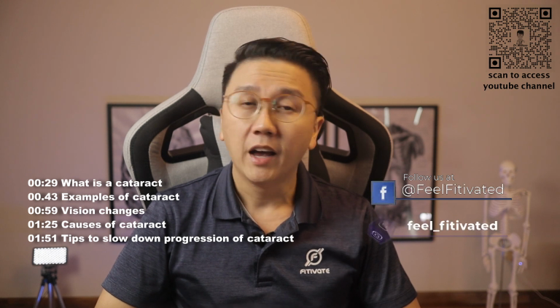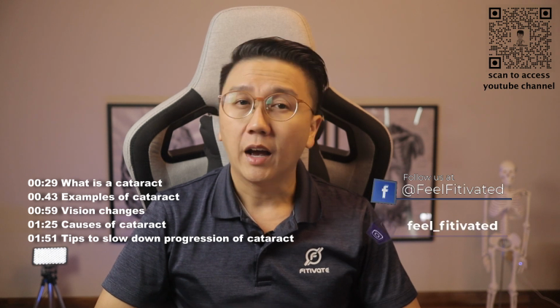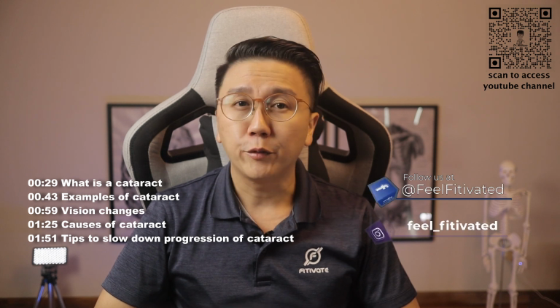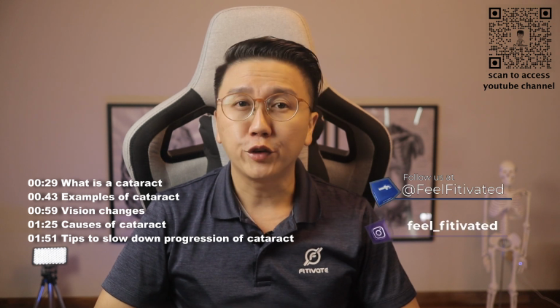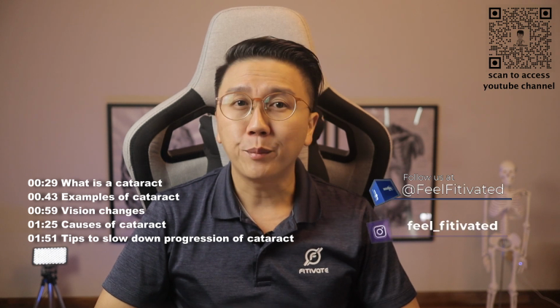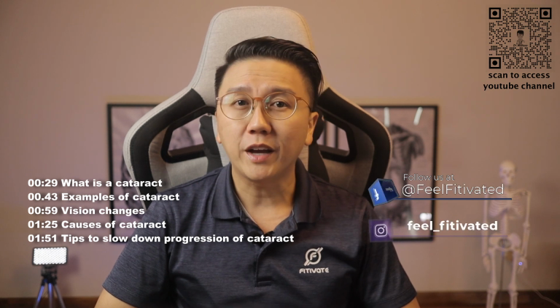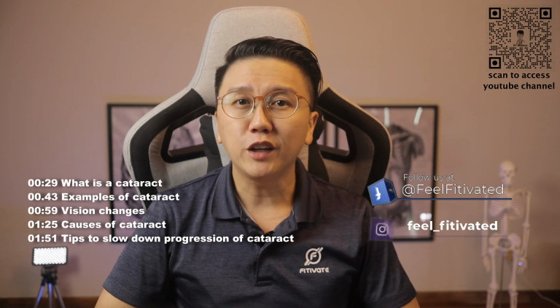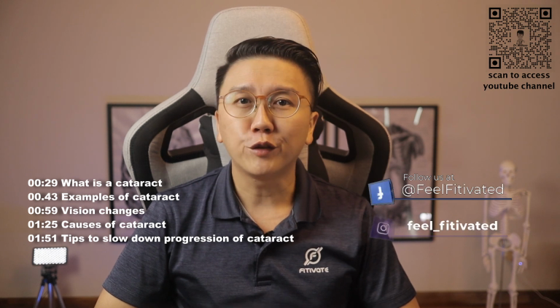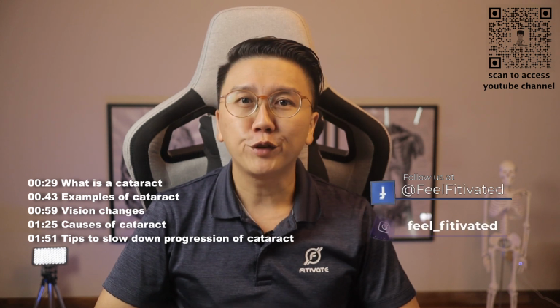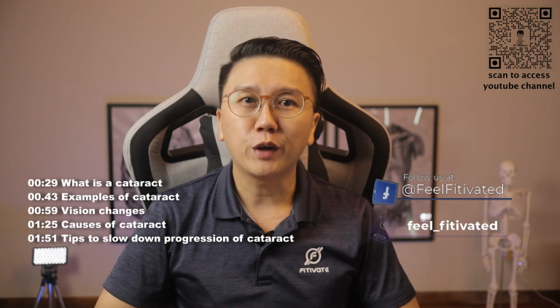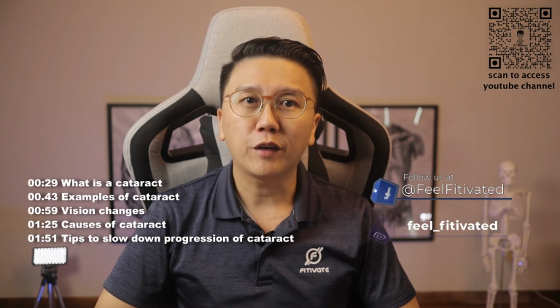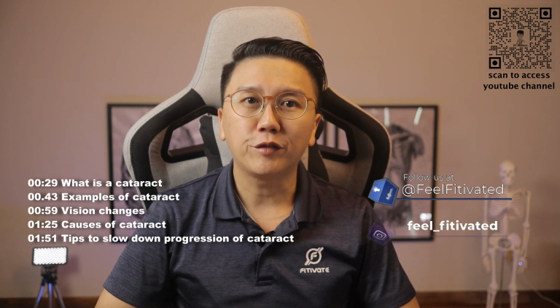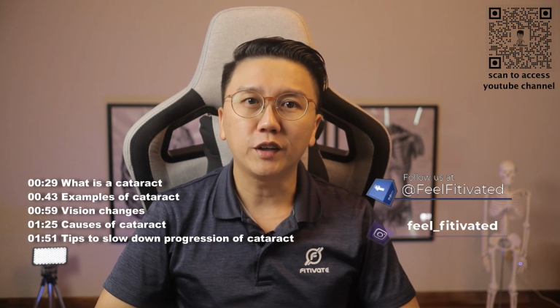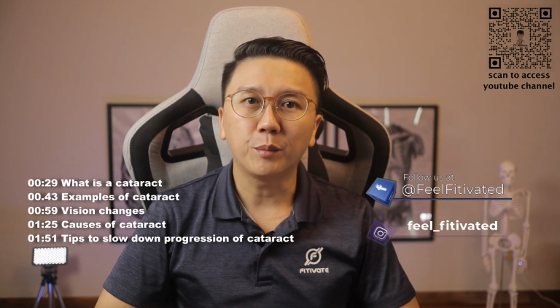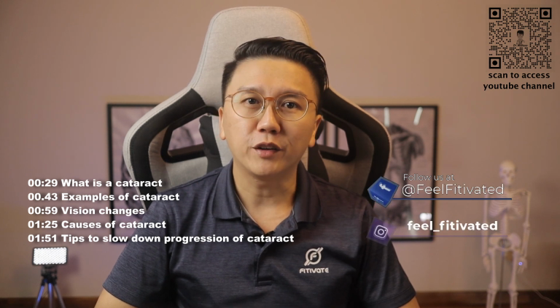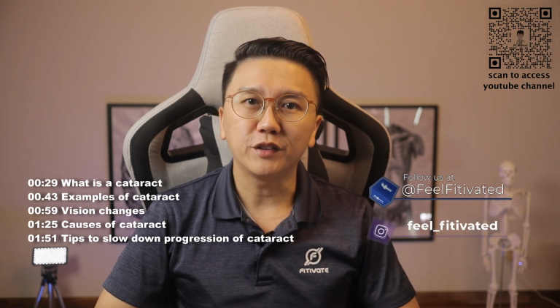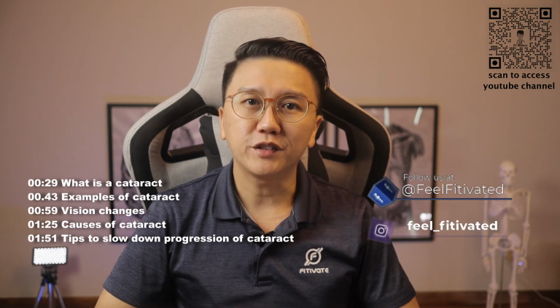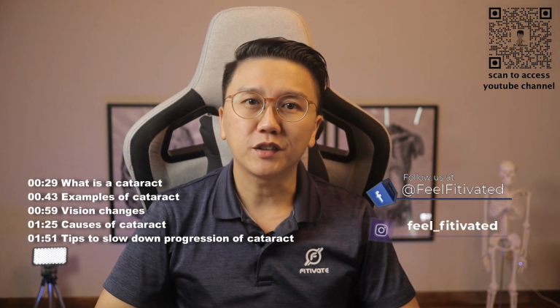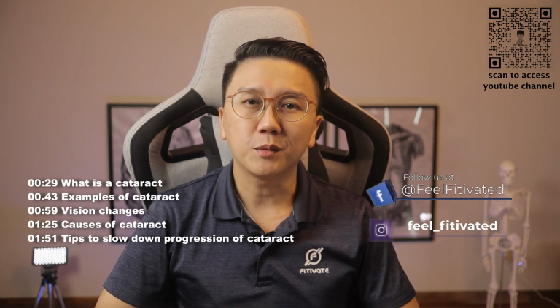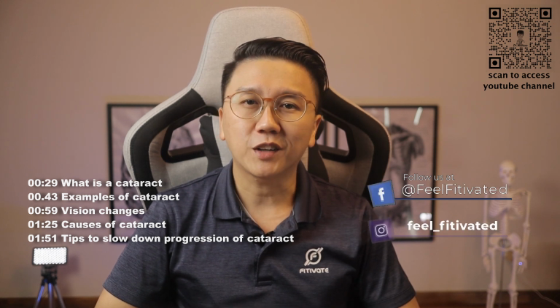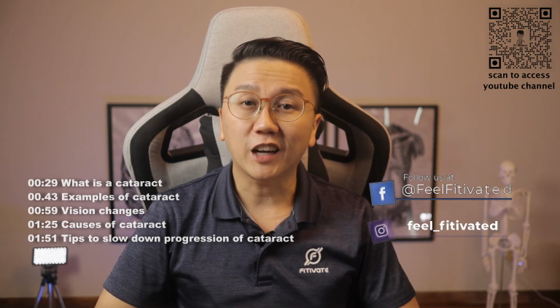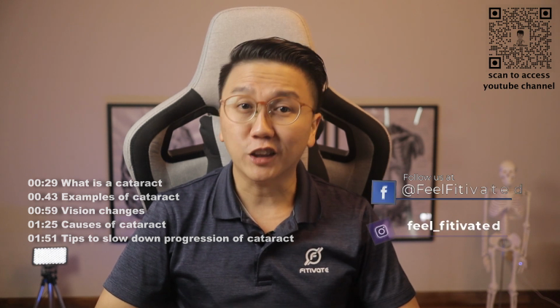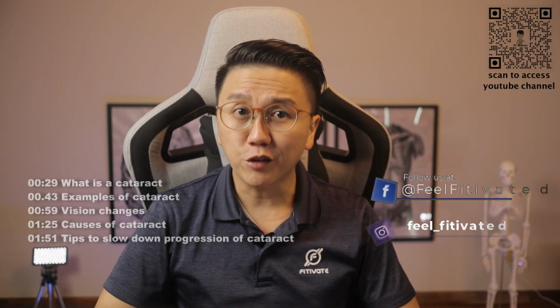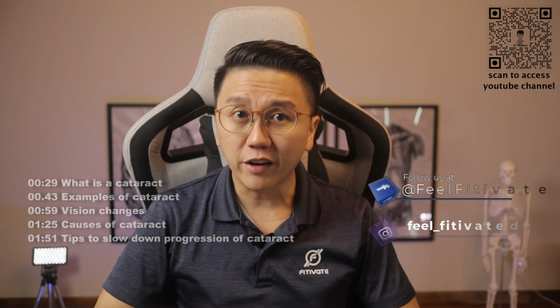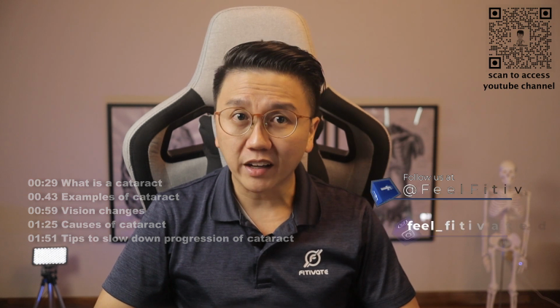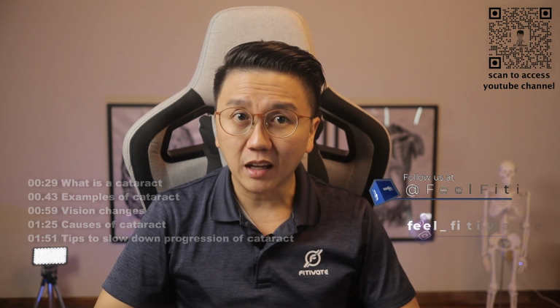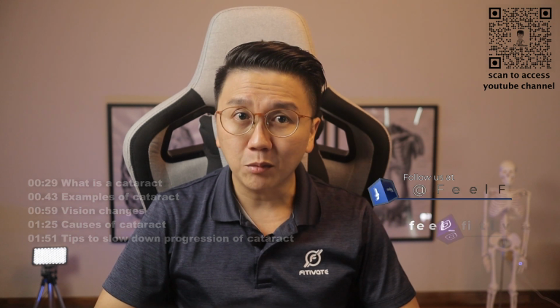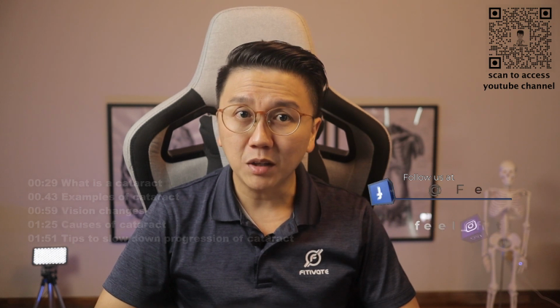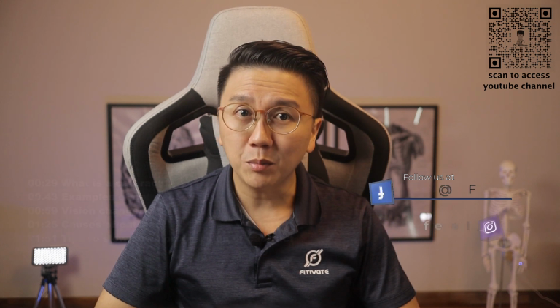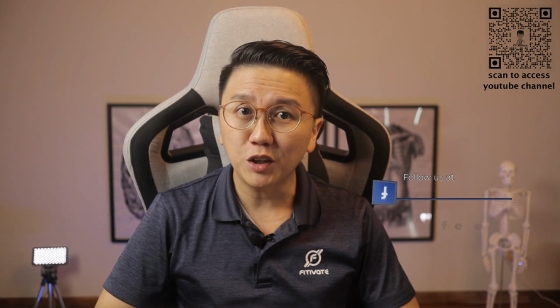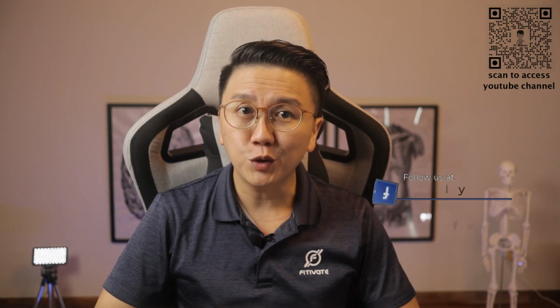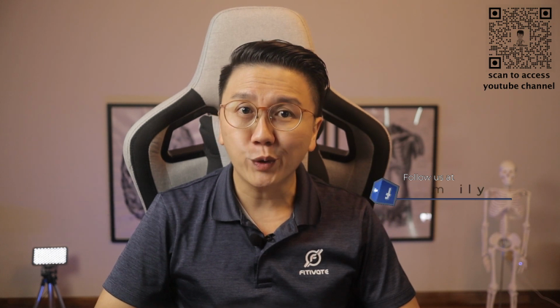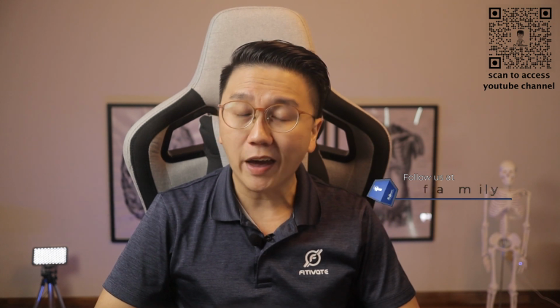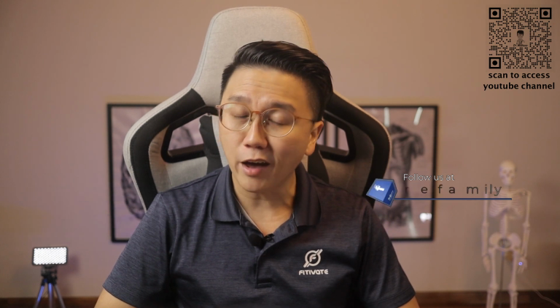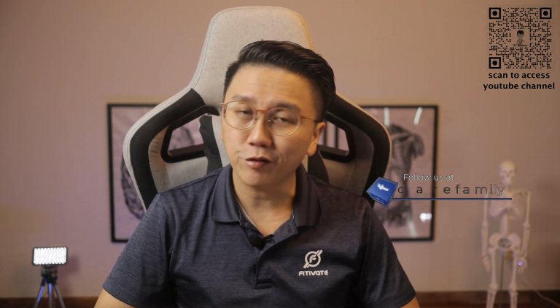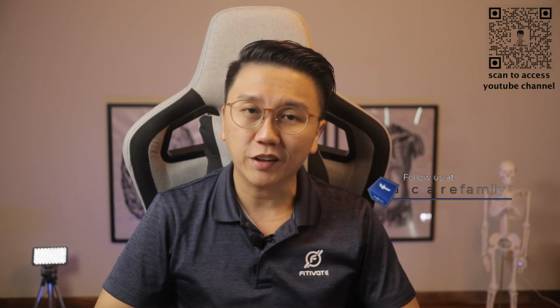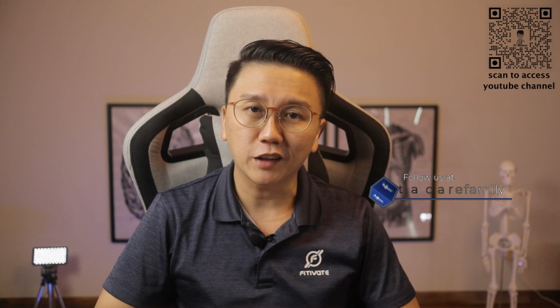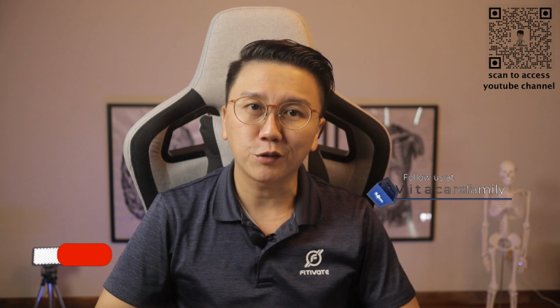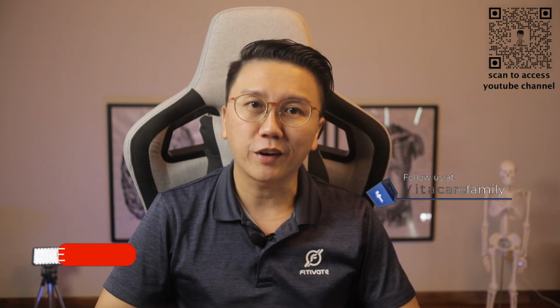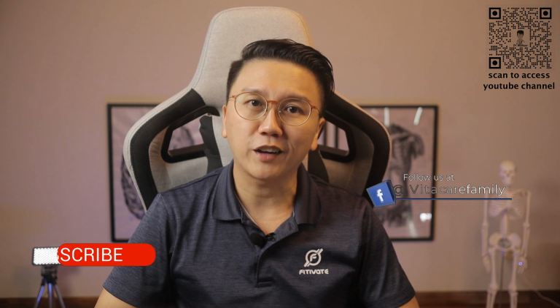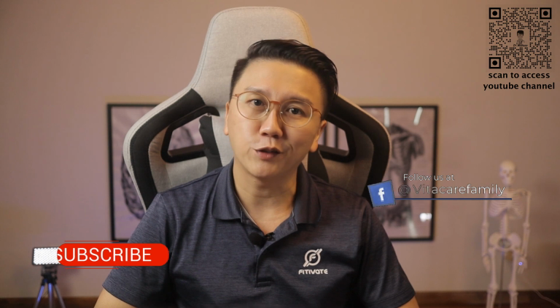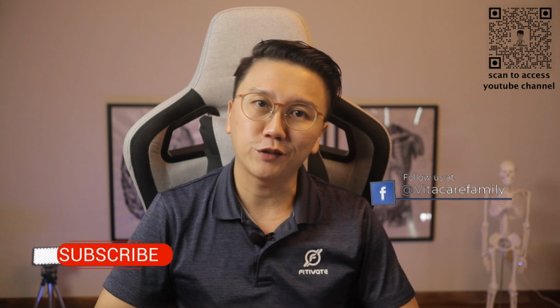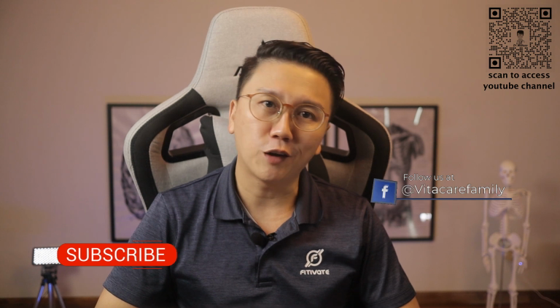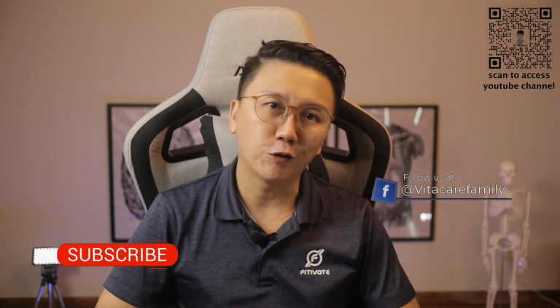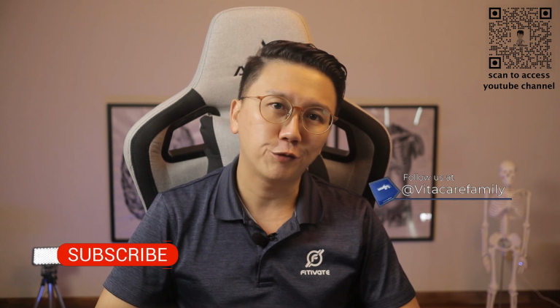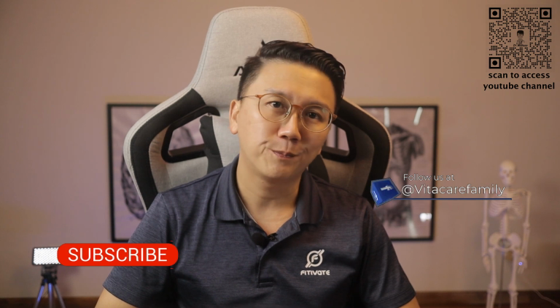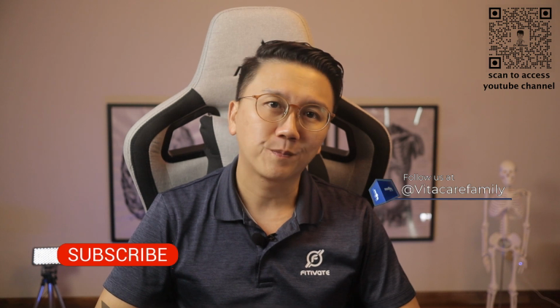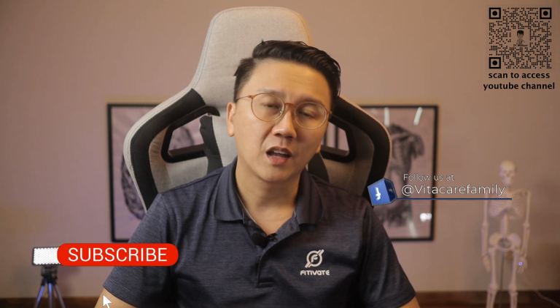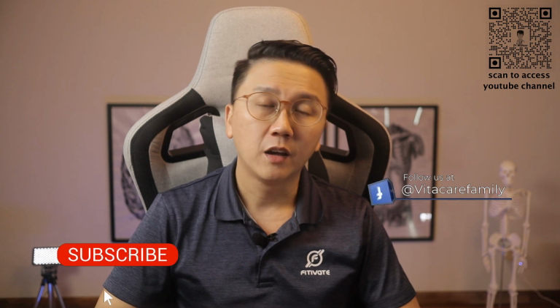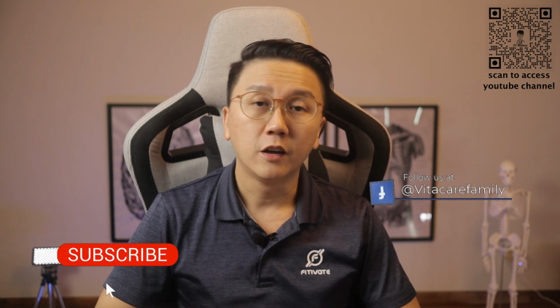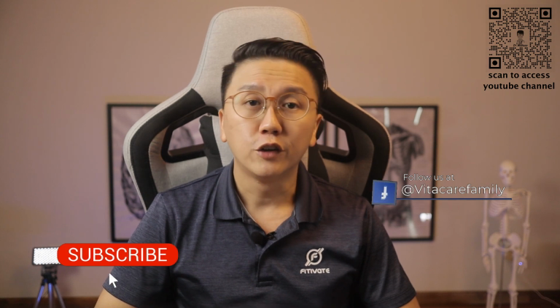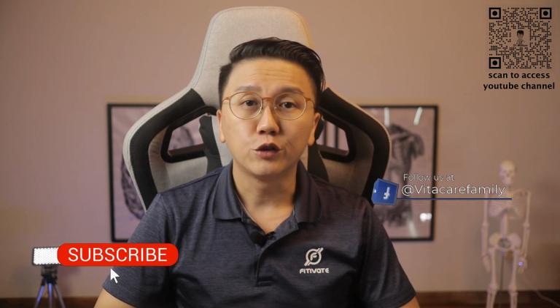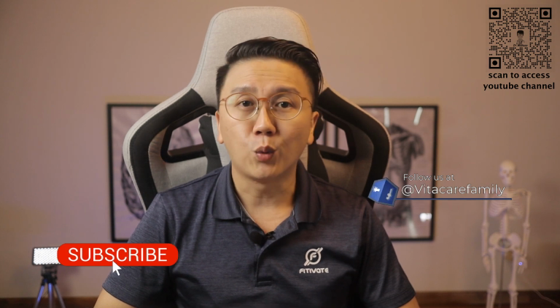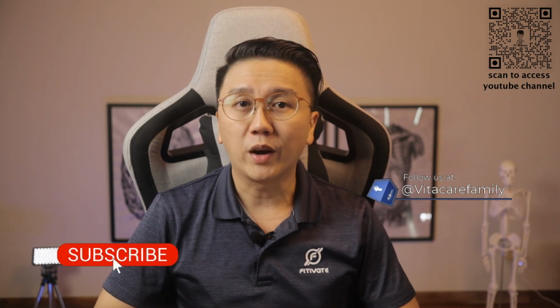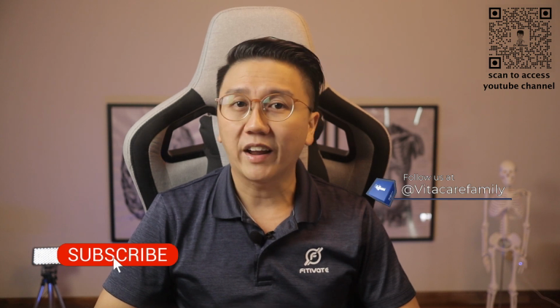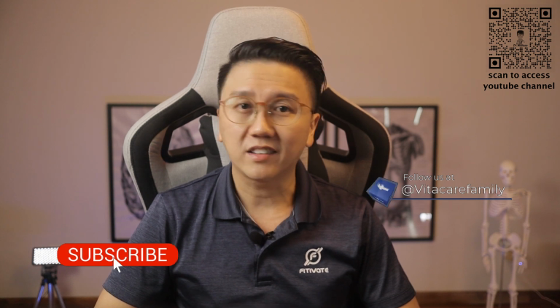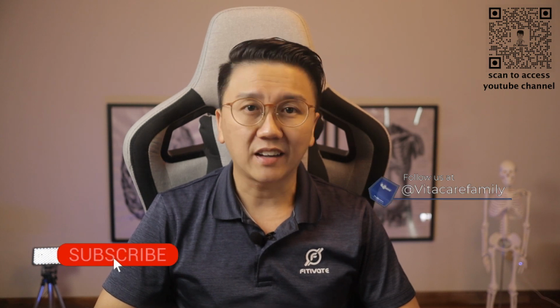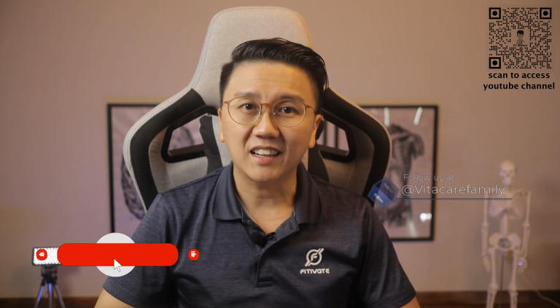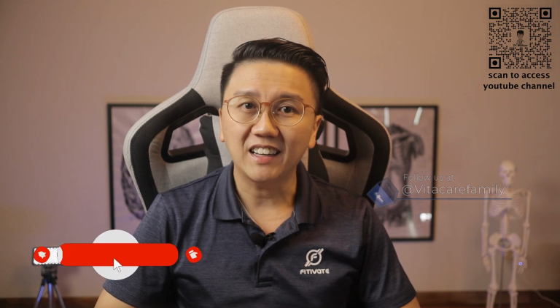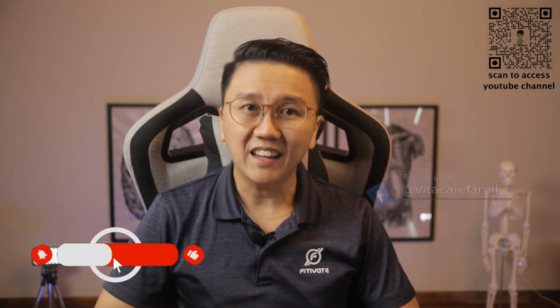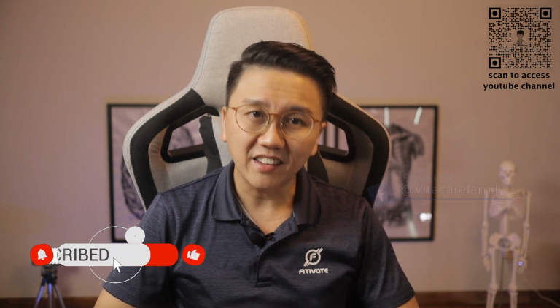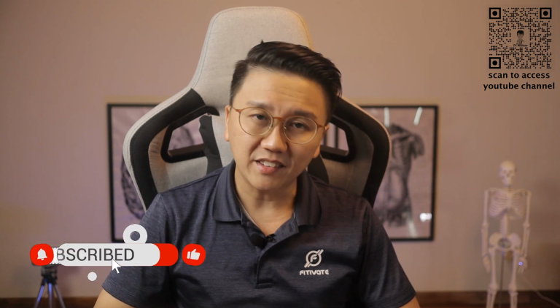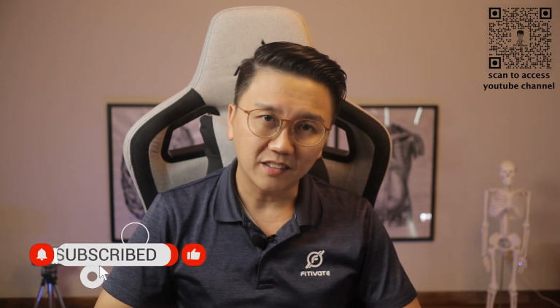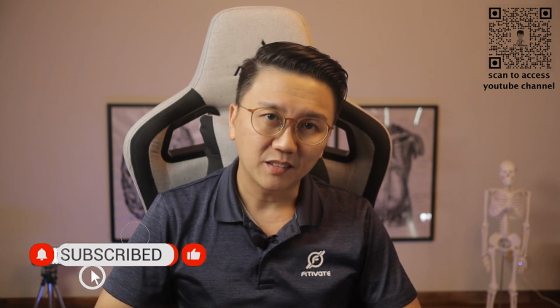I'm sure many of you have heard about this term cataract and maybe you have cataract yourself. So what exactly is it?